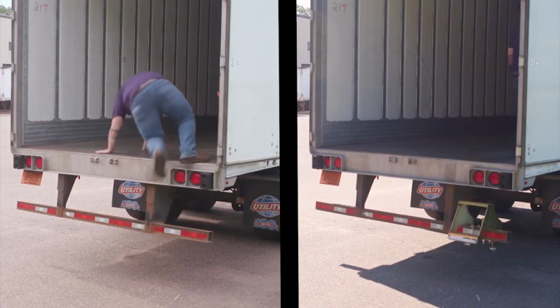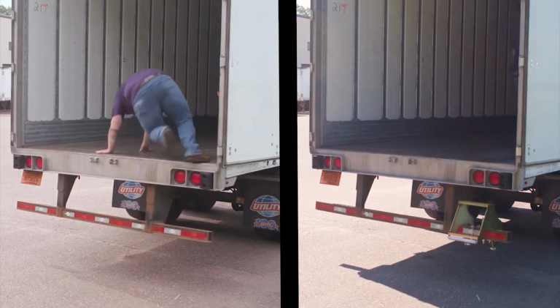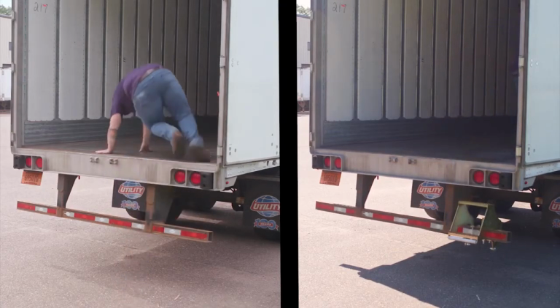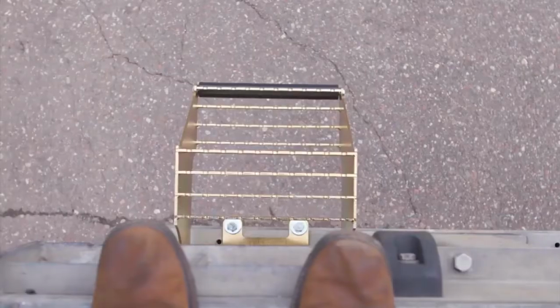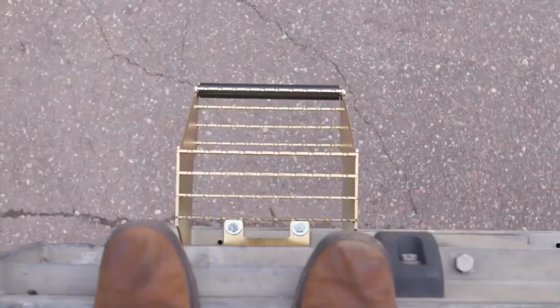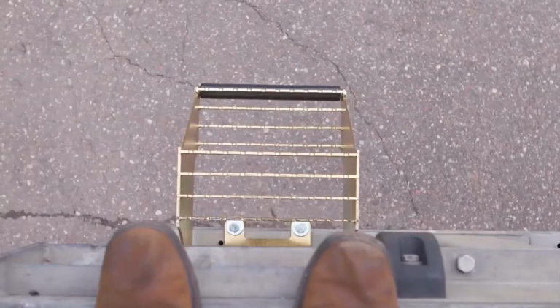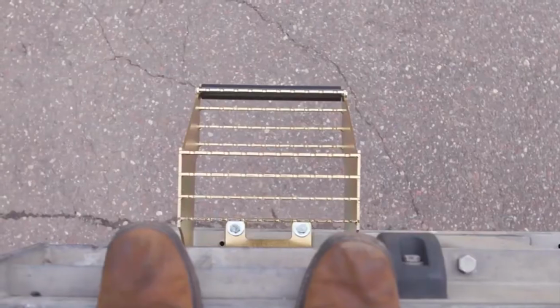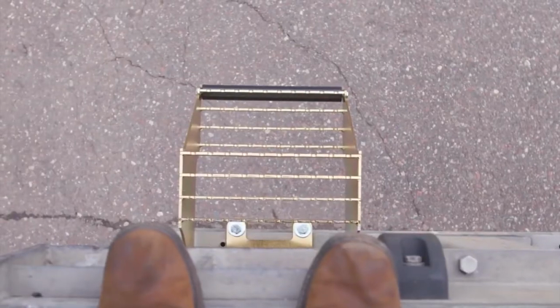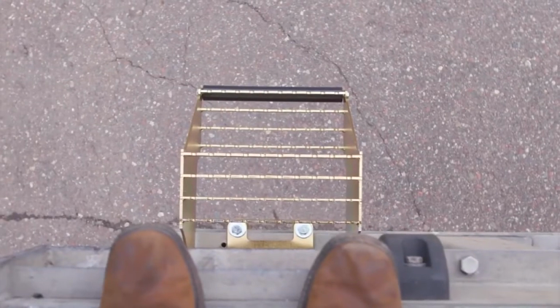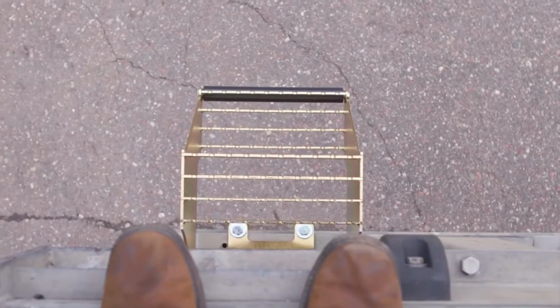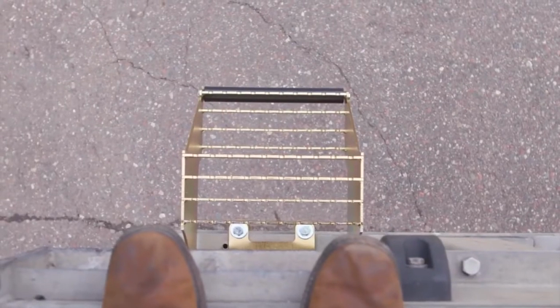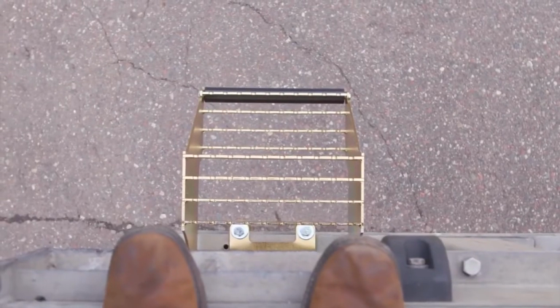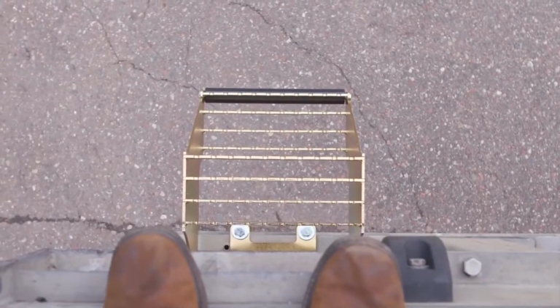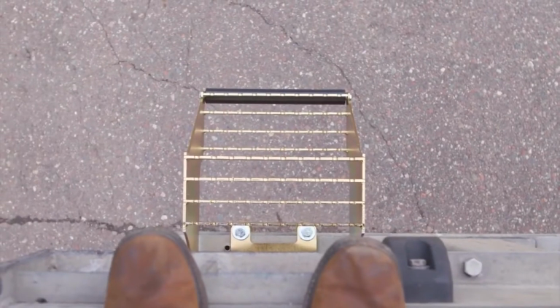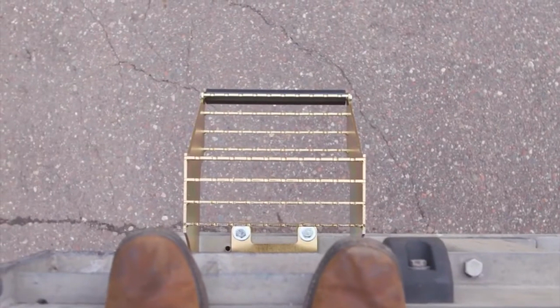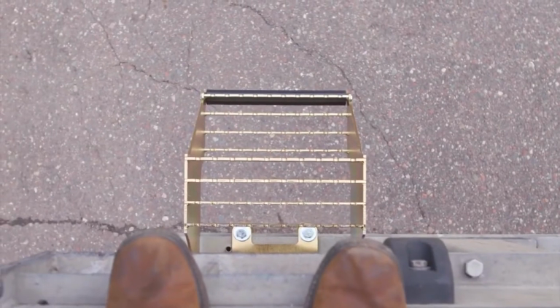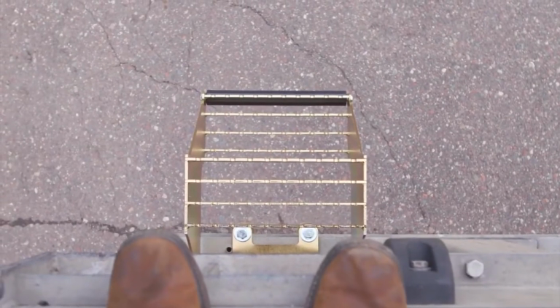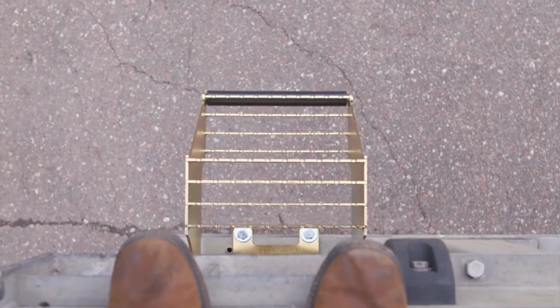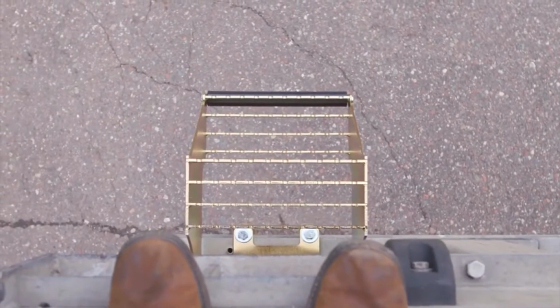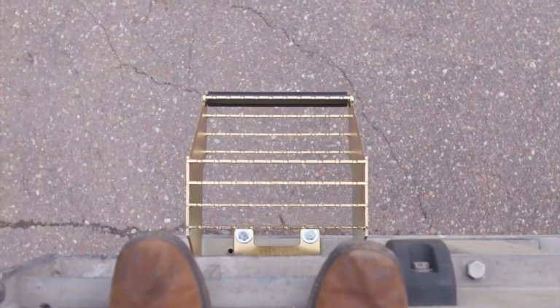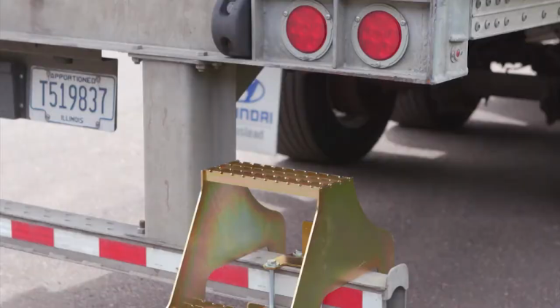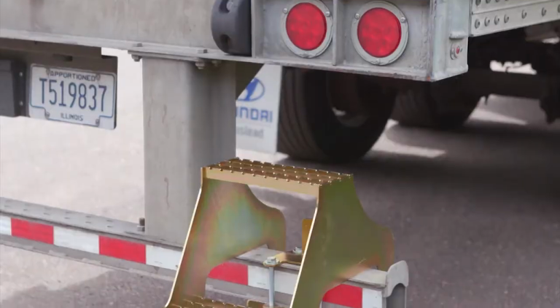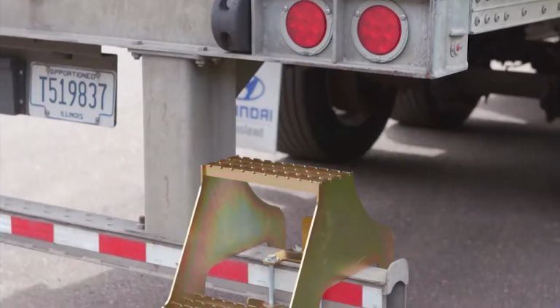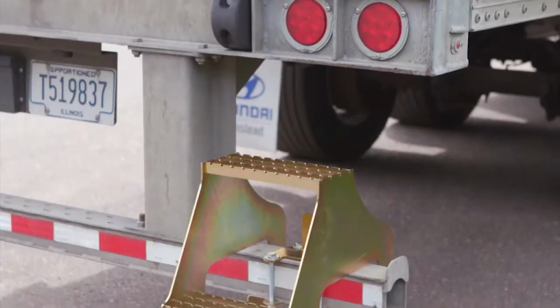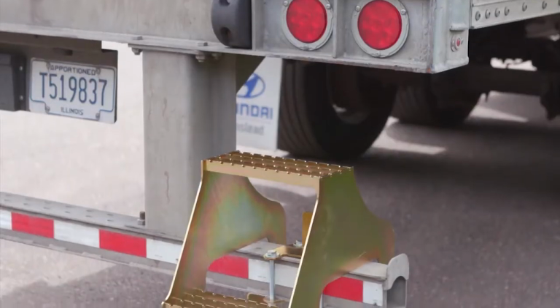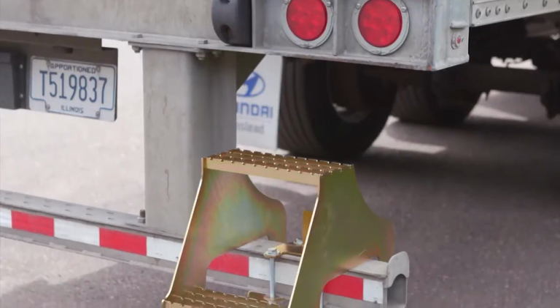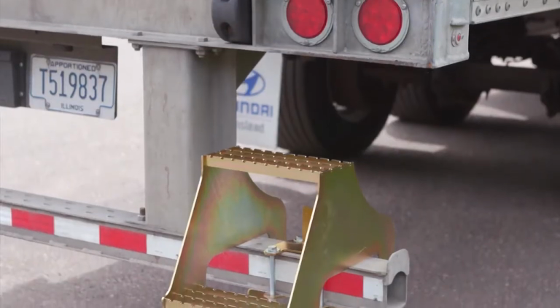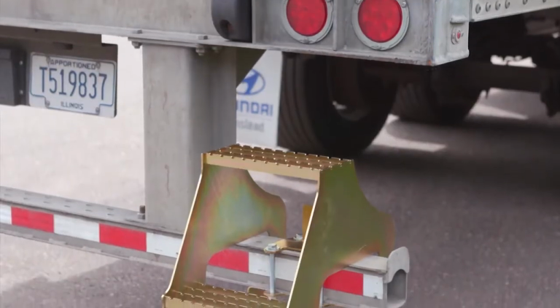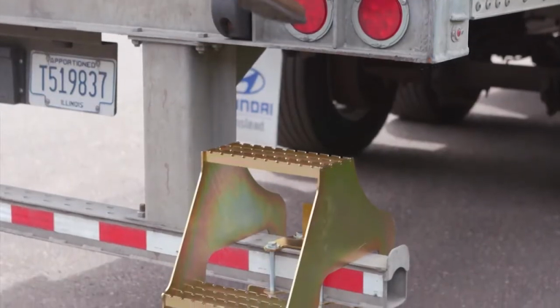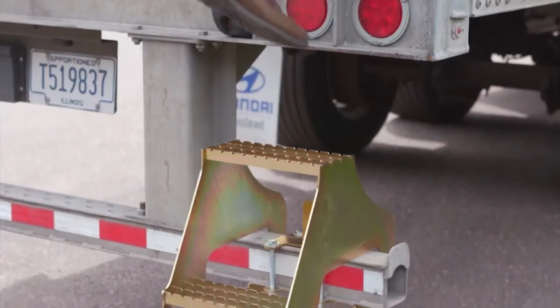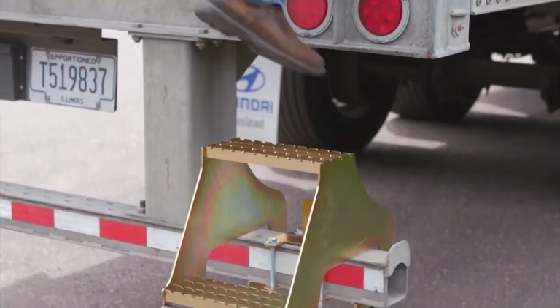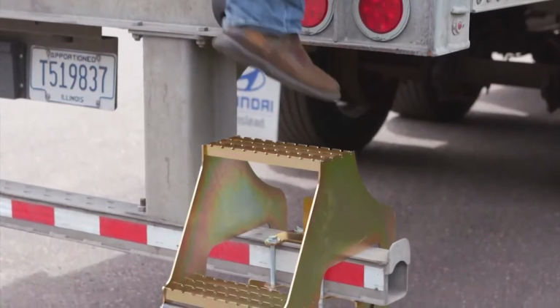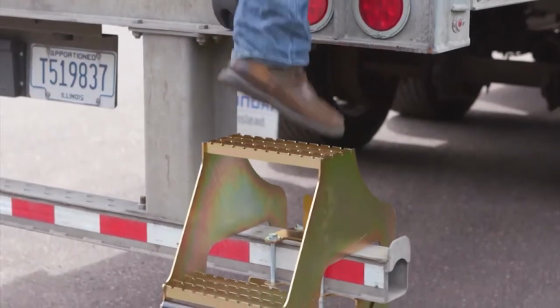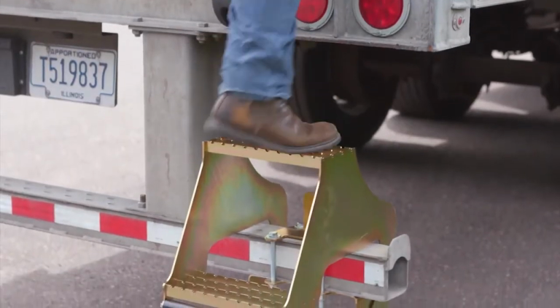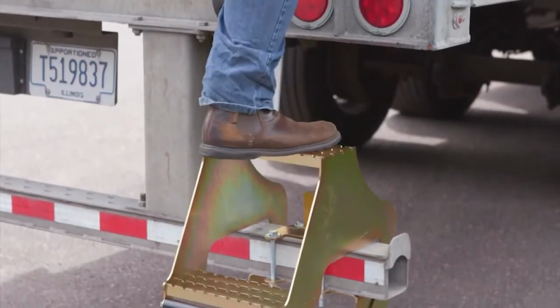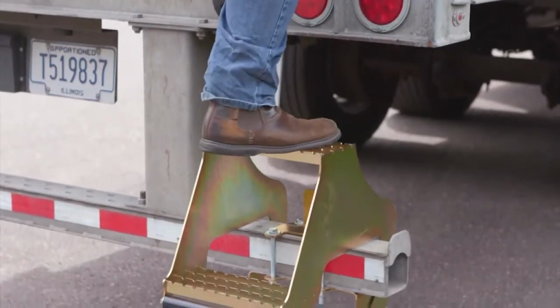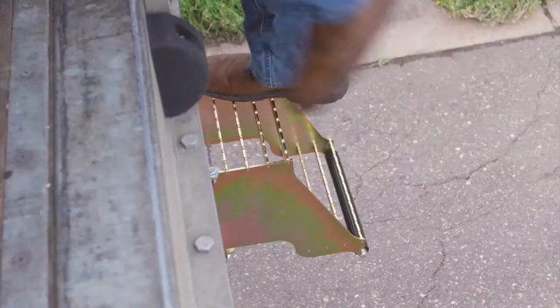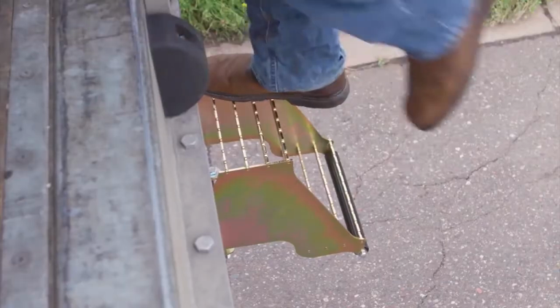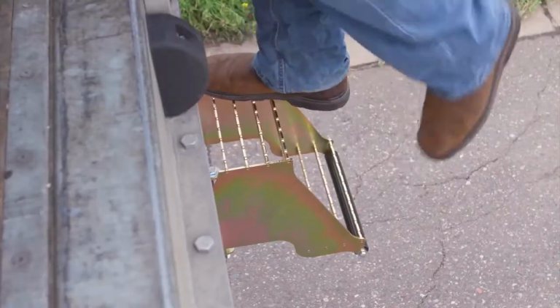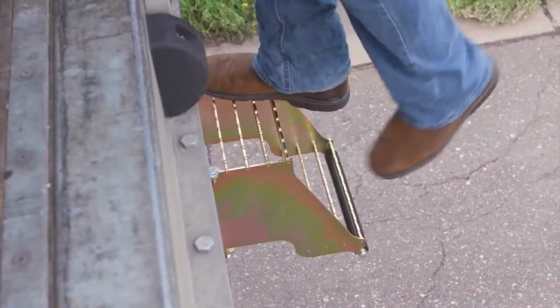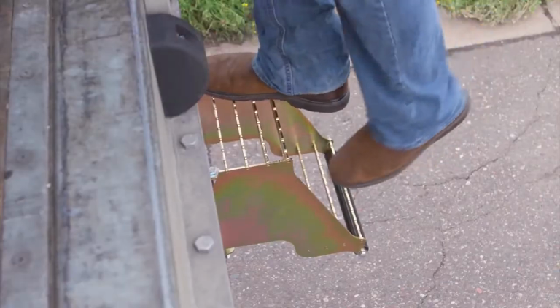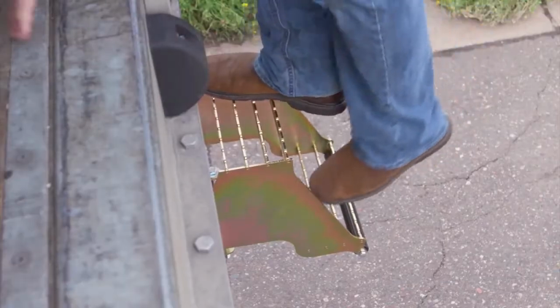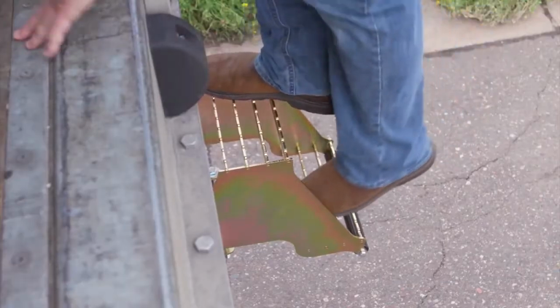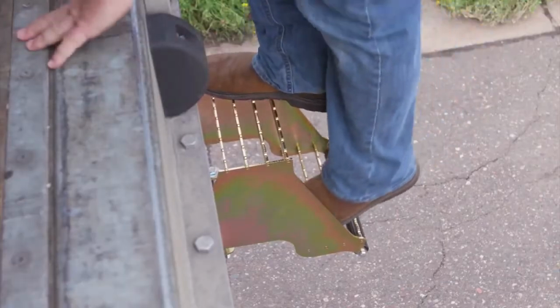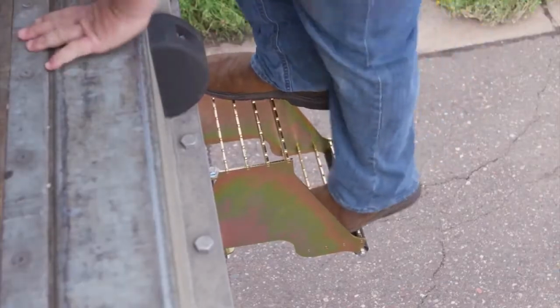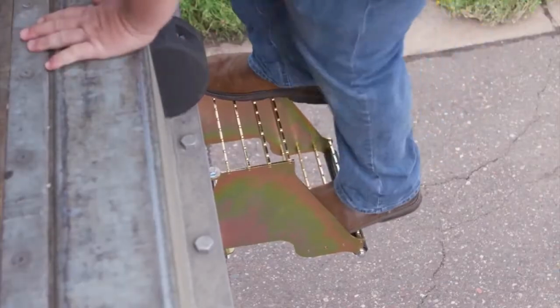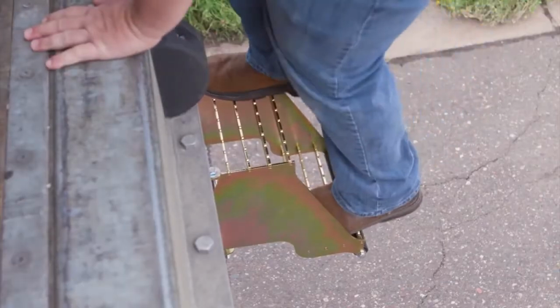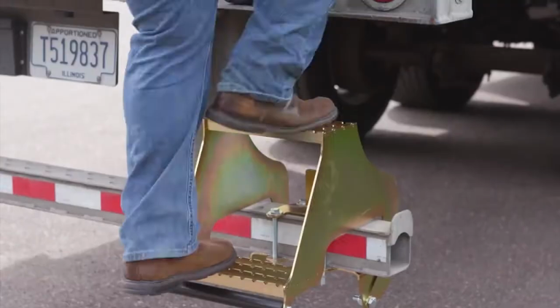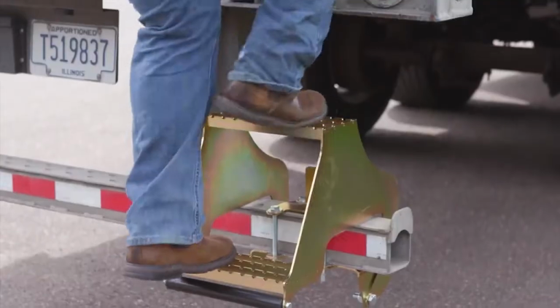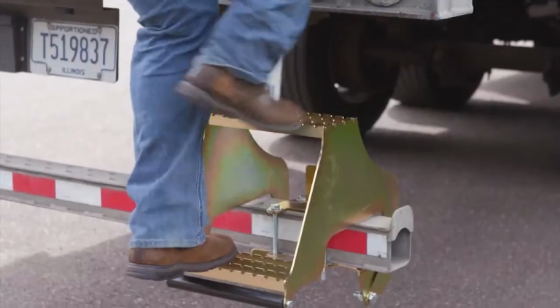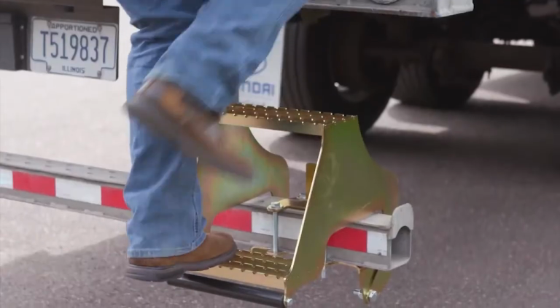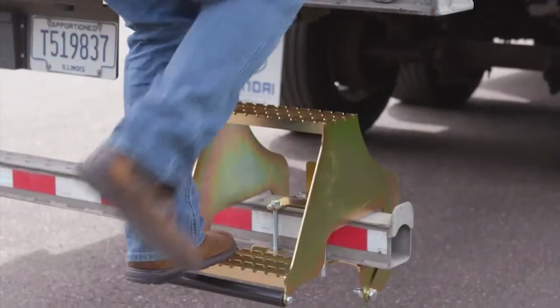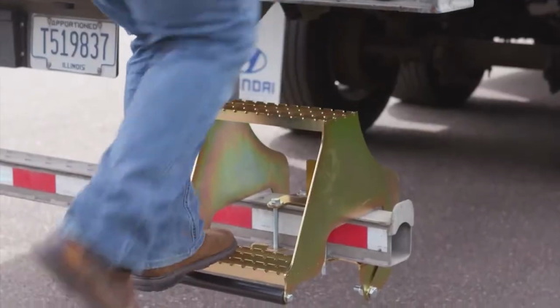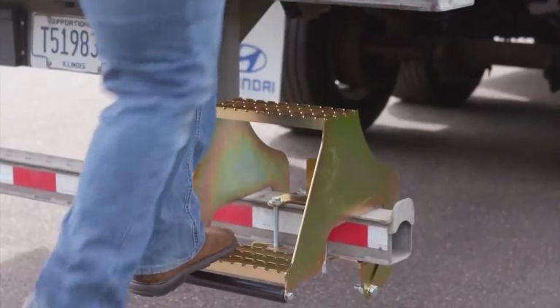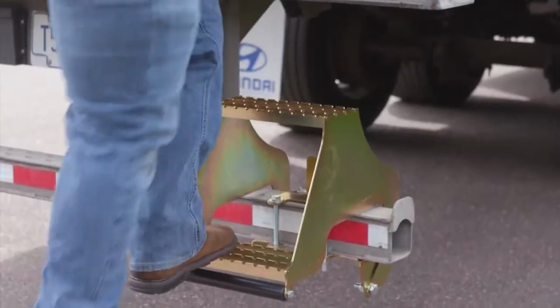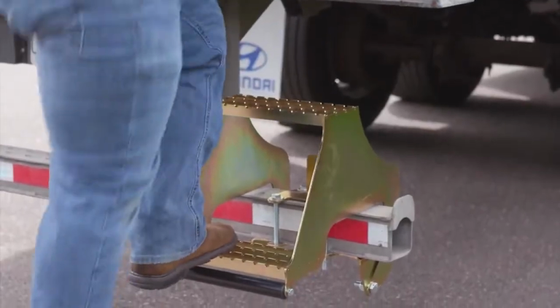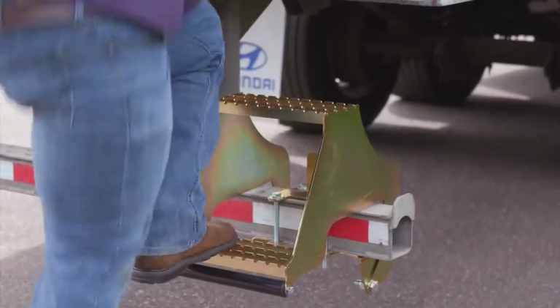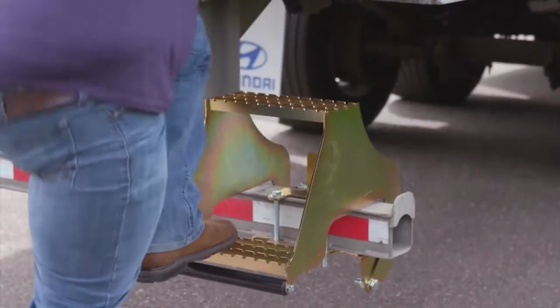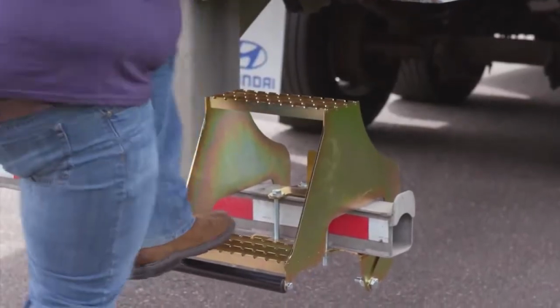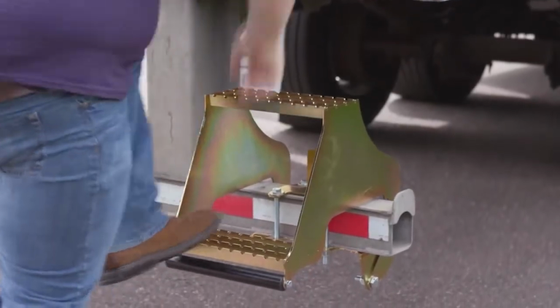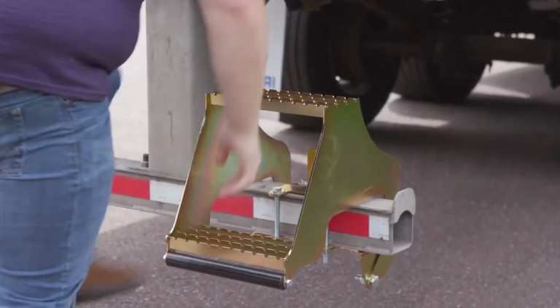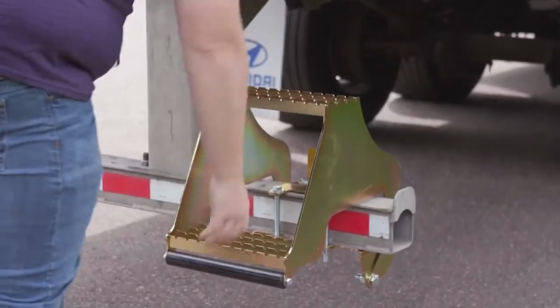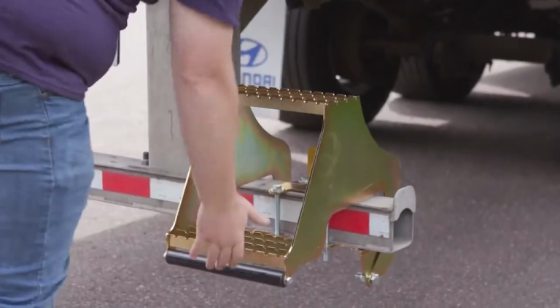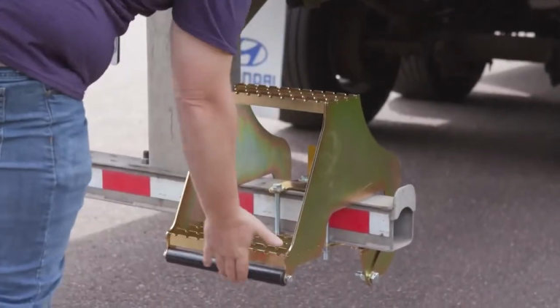Hi-Rise is a thoughtfully designed step that increases safety for easier entry and provides a visible, secure step when exiting. This allows you to do your job safely and efficiently.